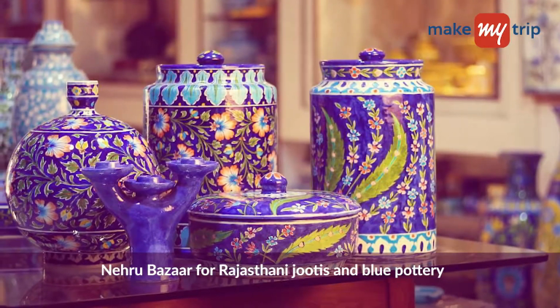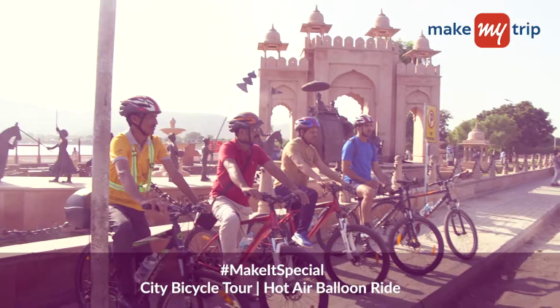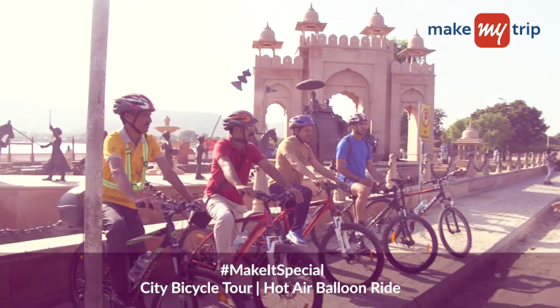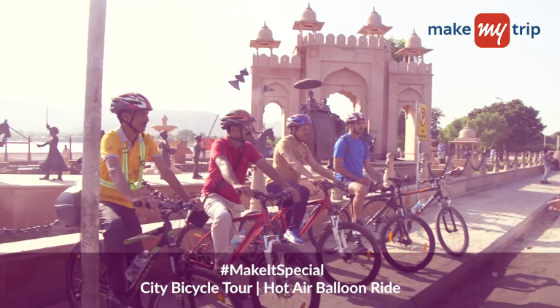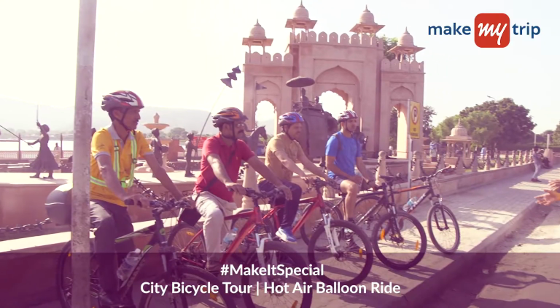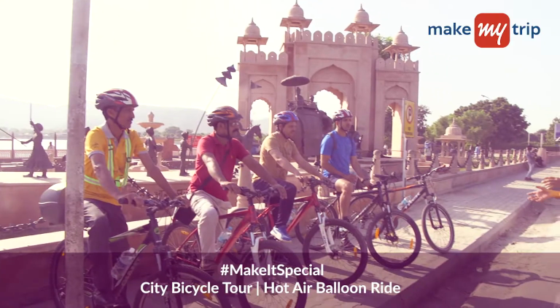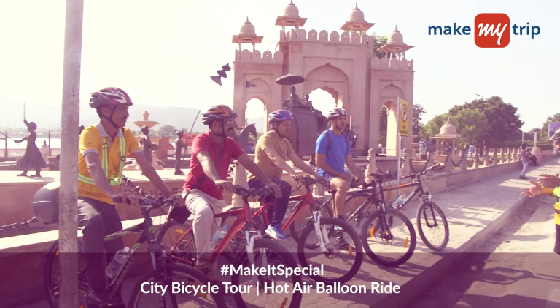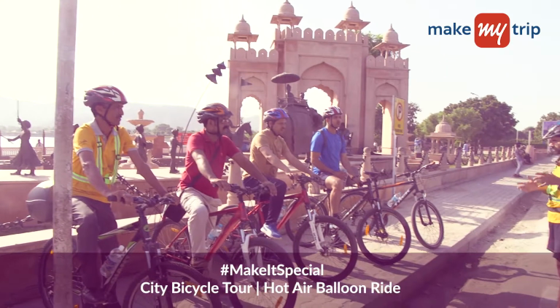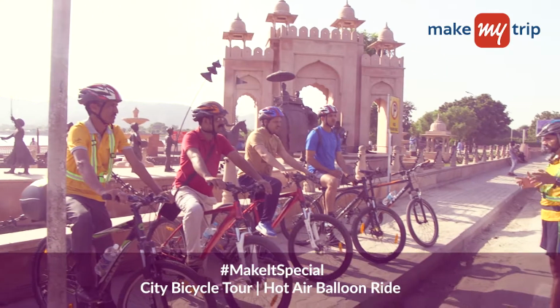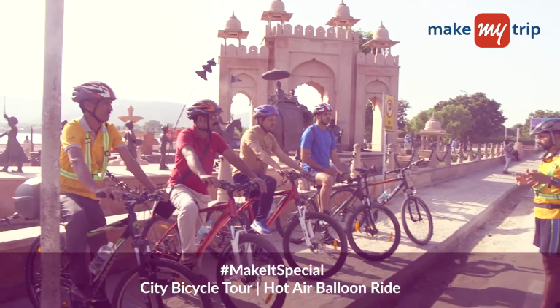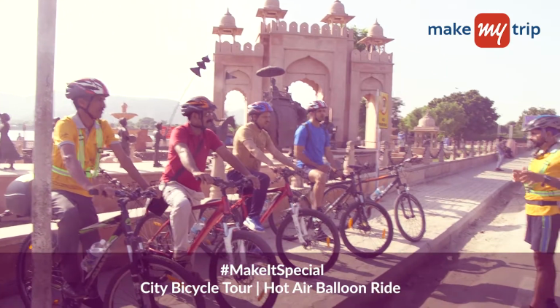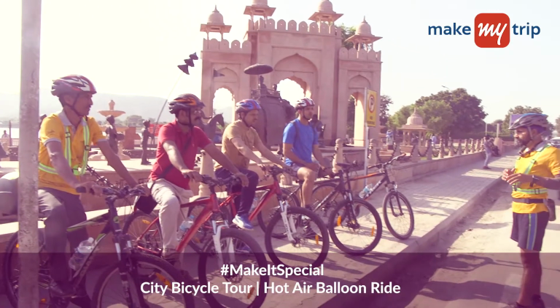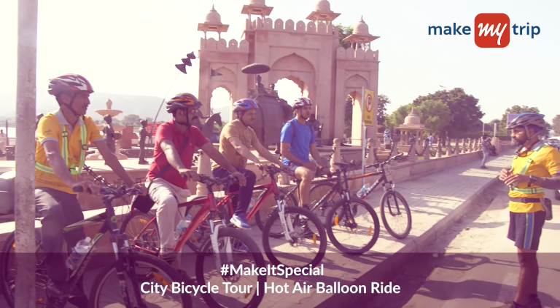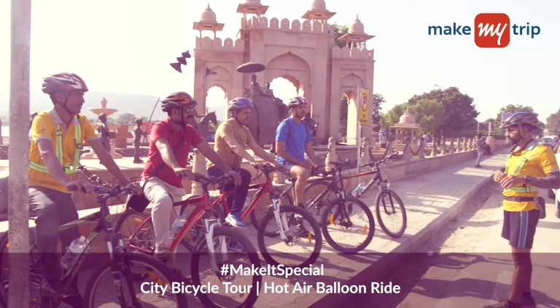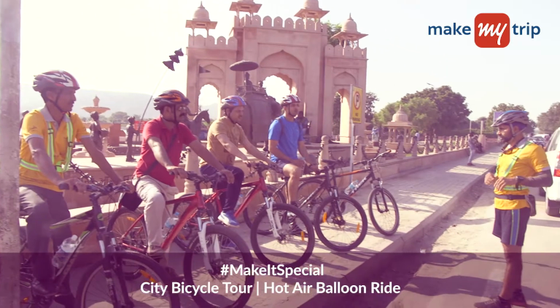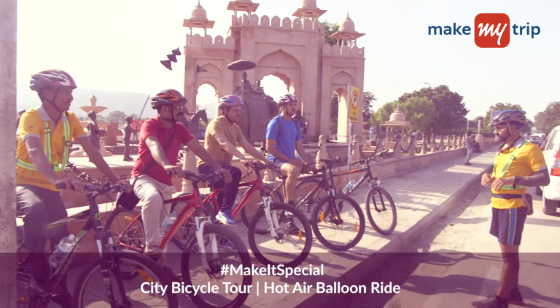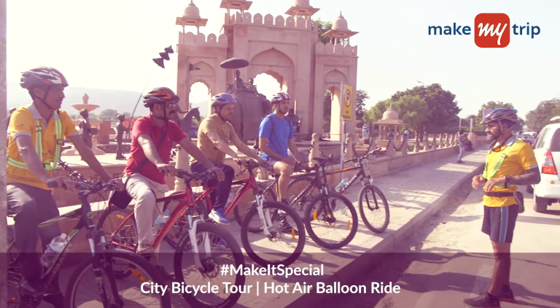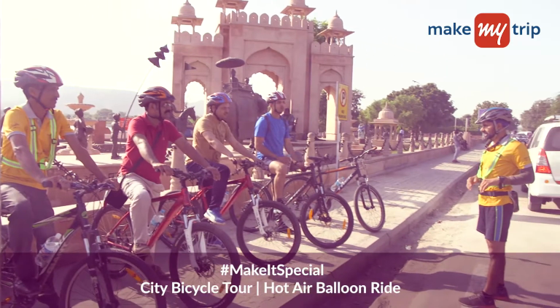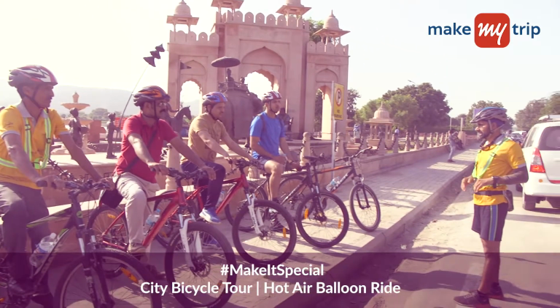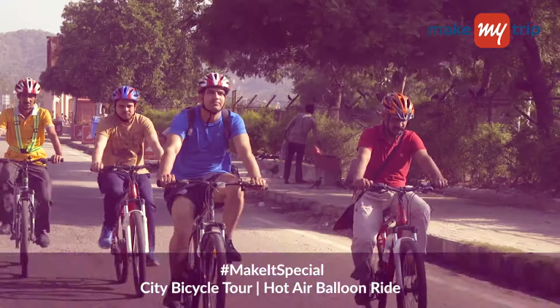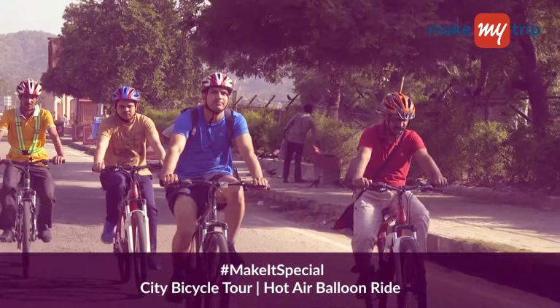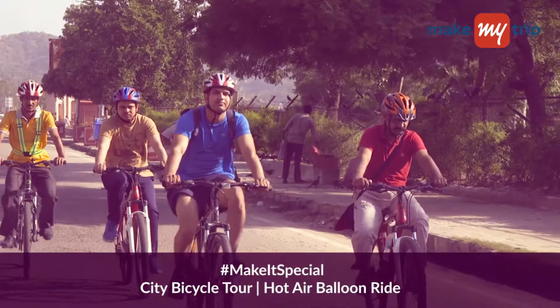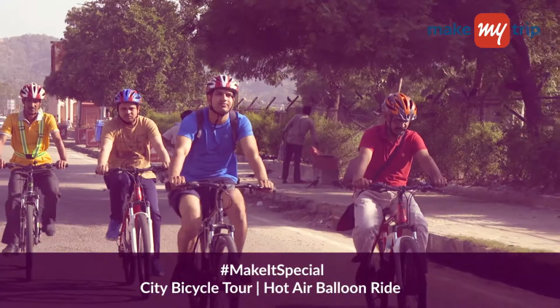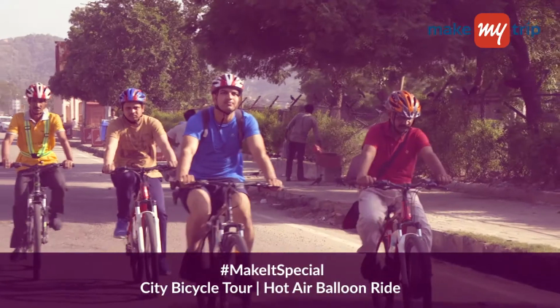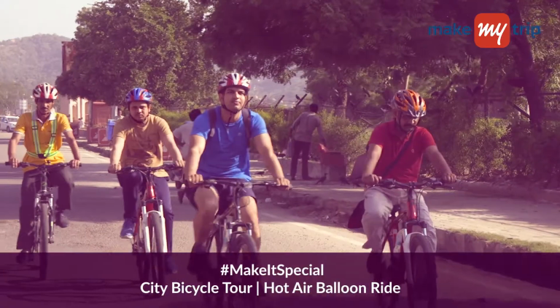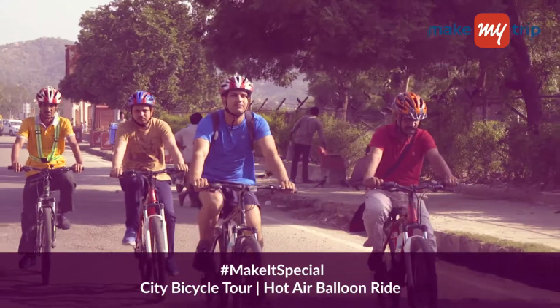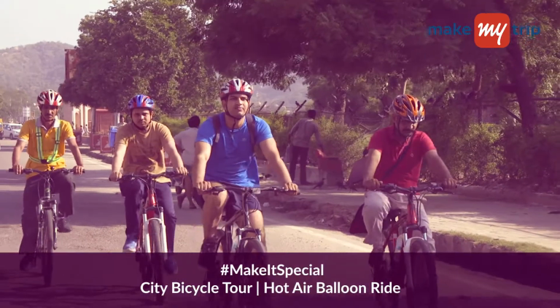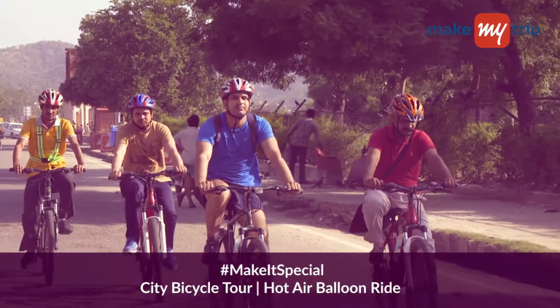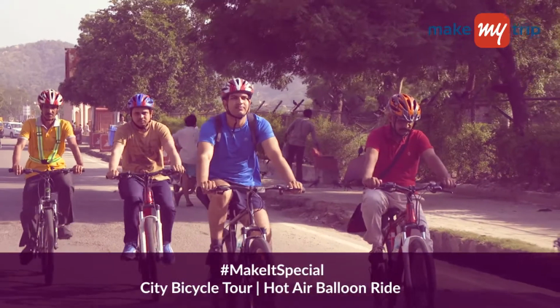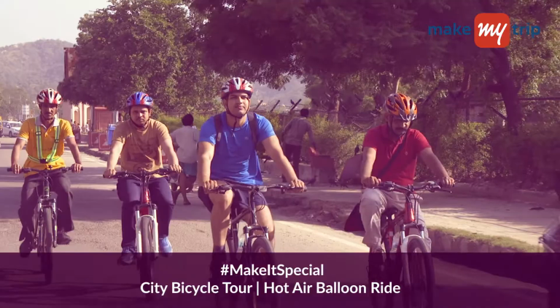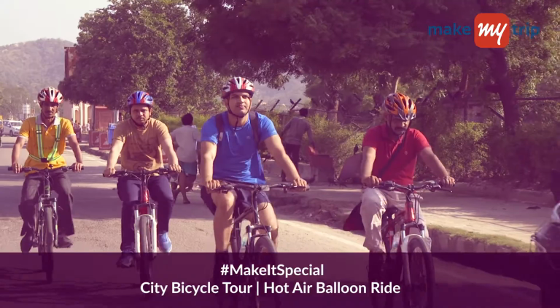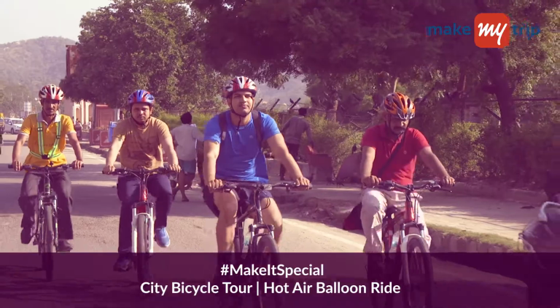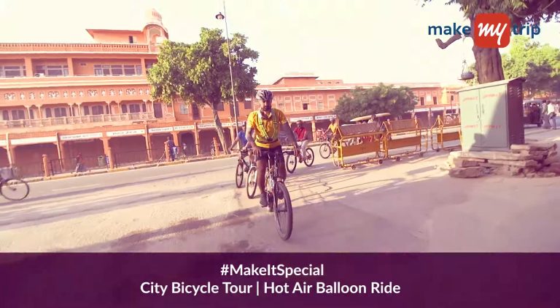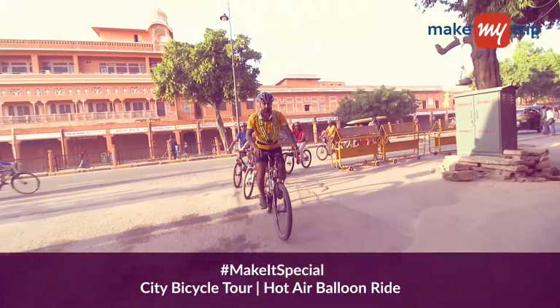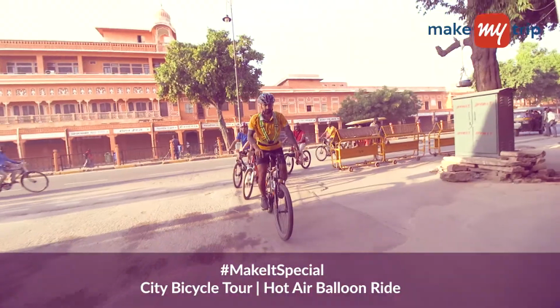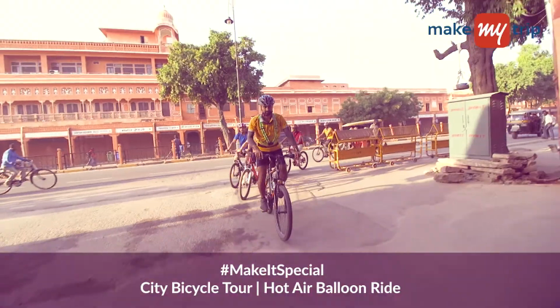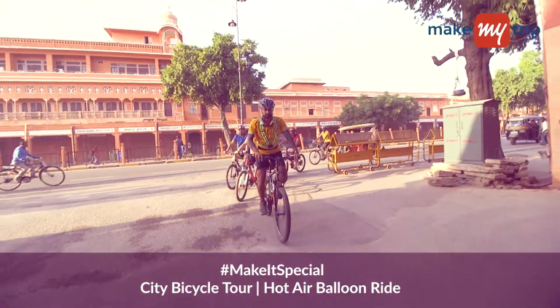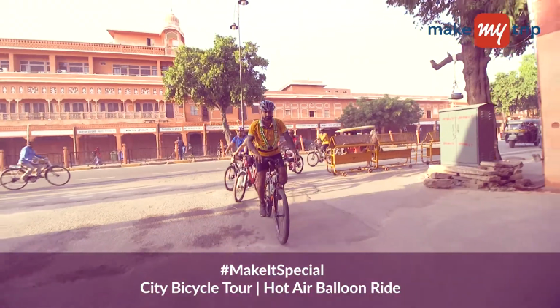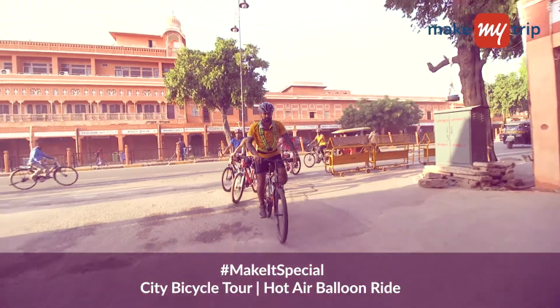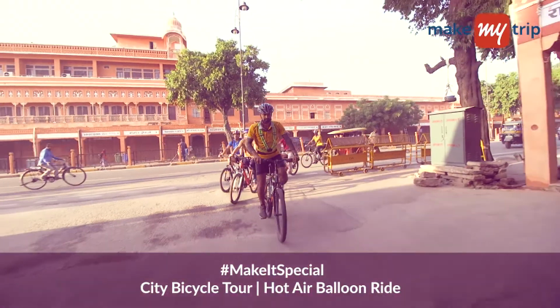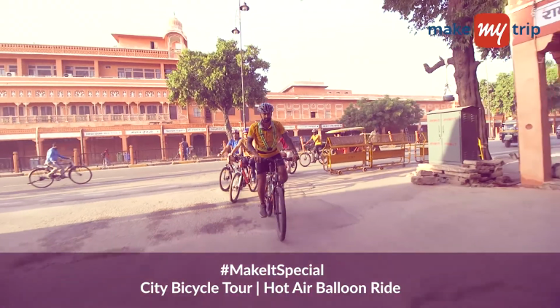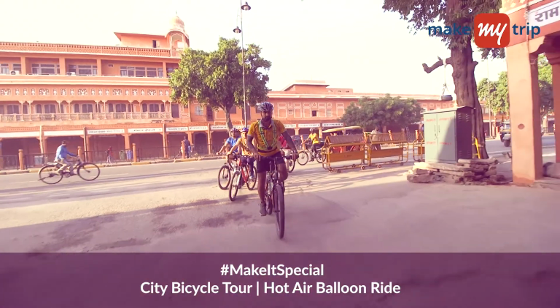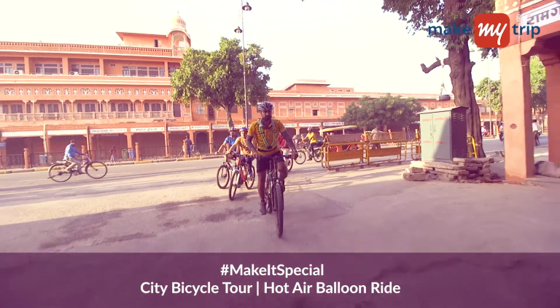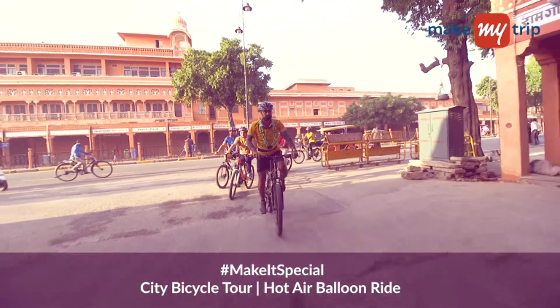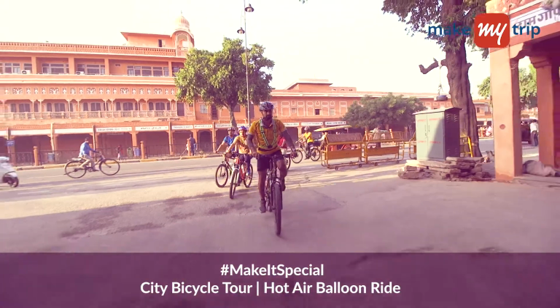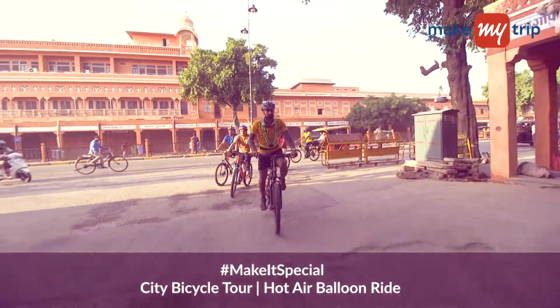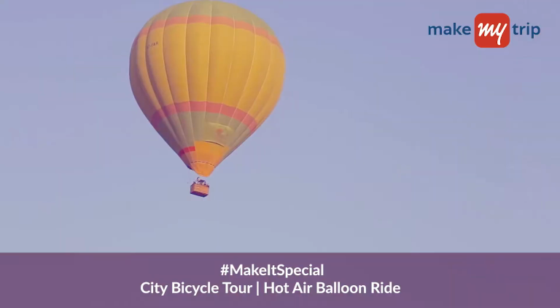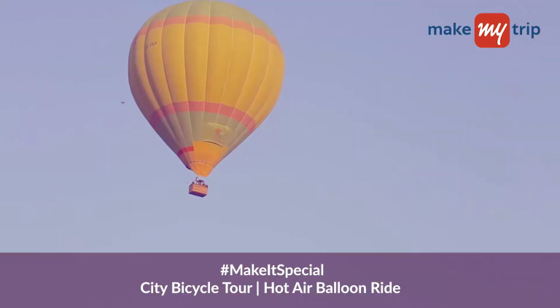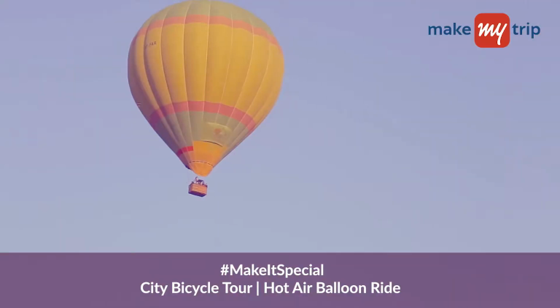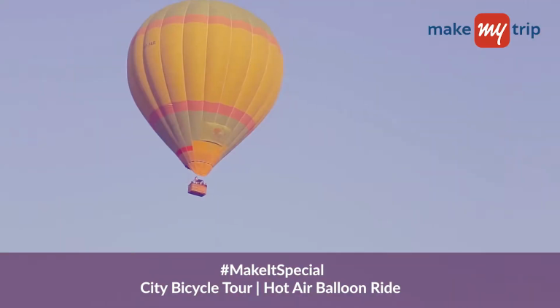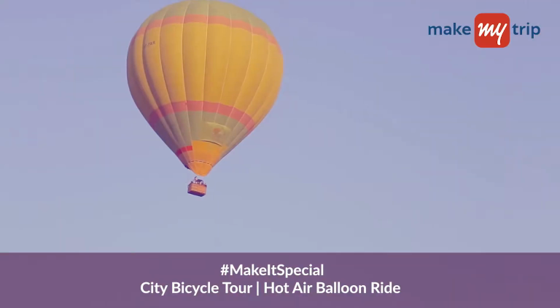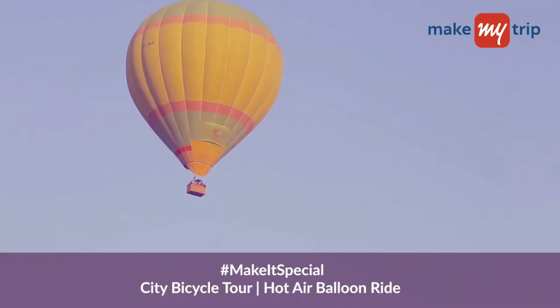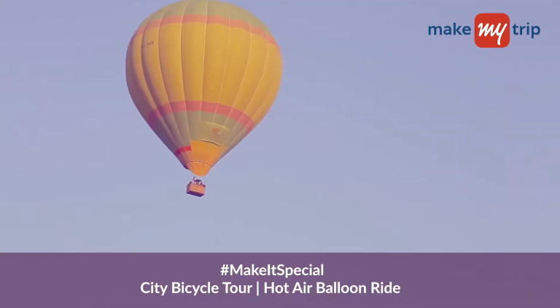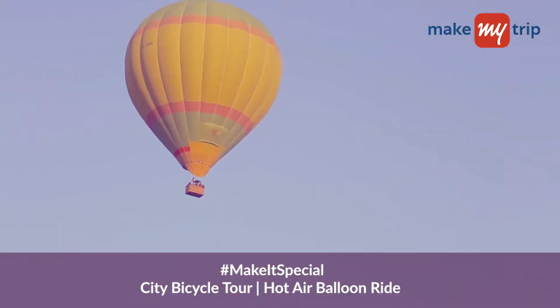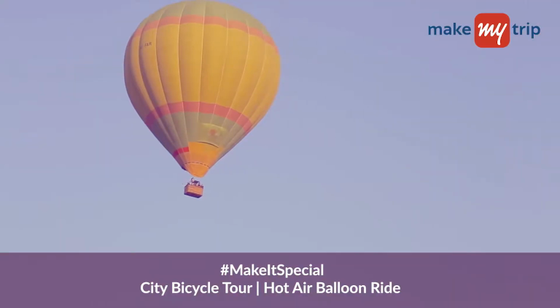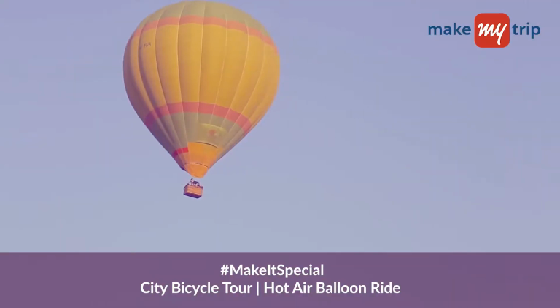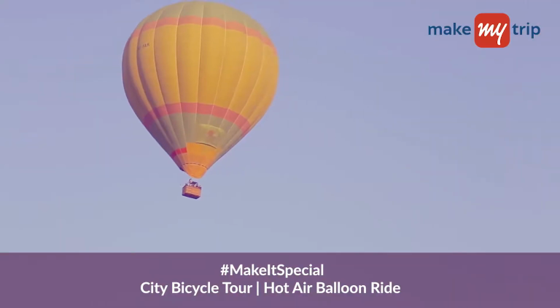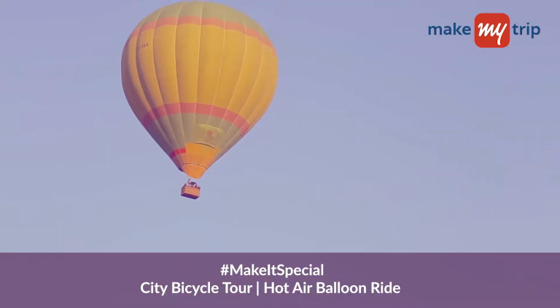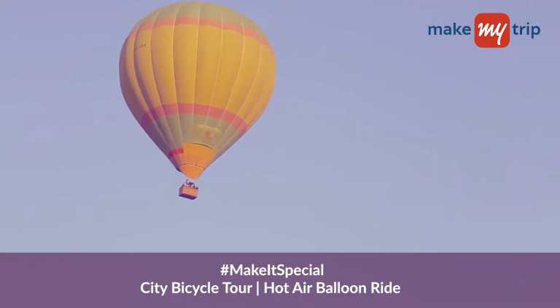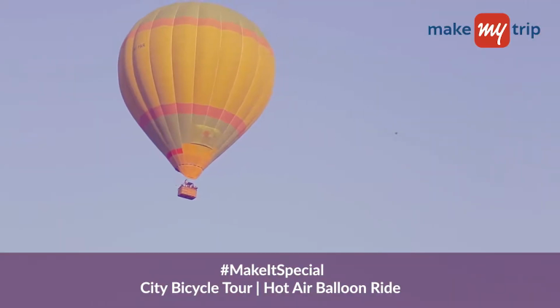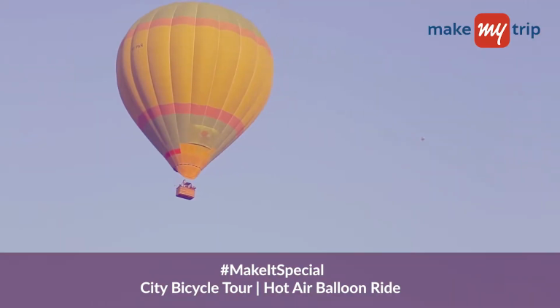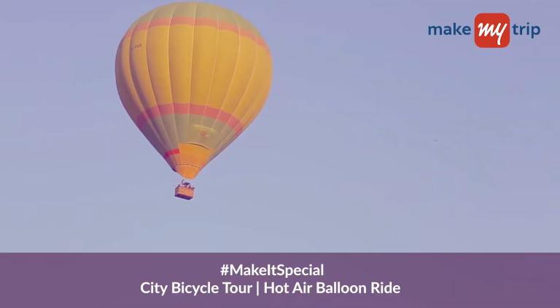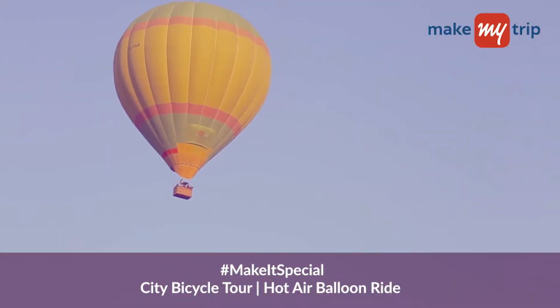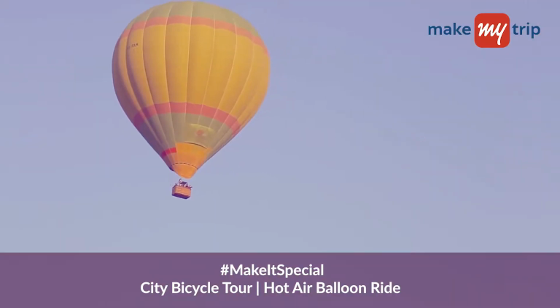Want to do something out of the ordinary? Tour this pink city on a bicycle or sail over it in a hot air balloon.